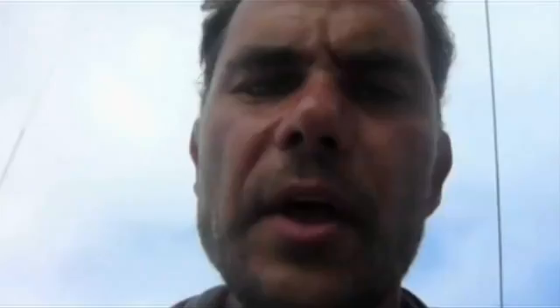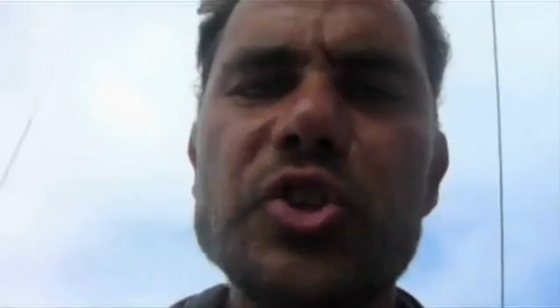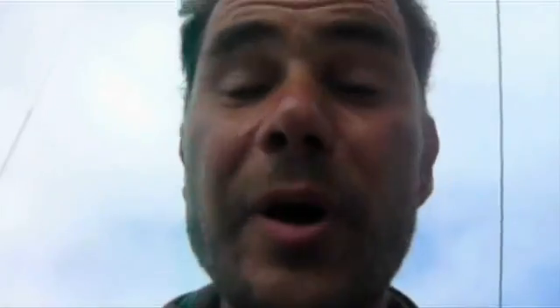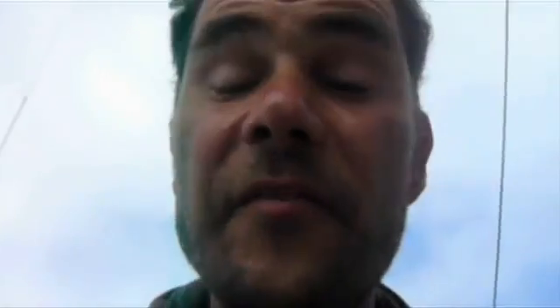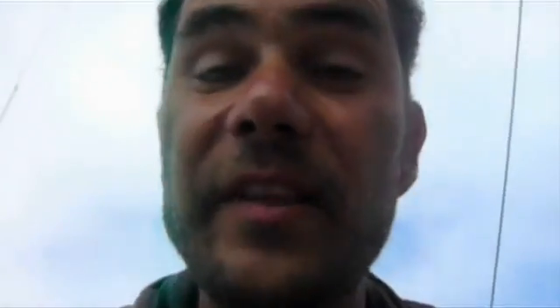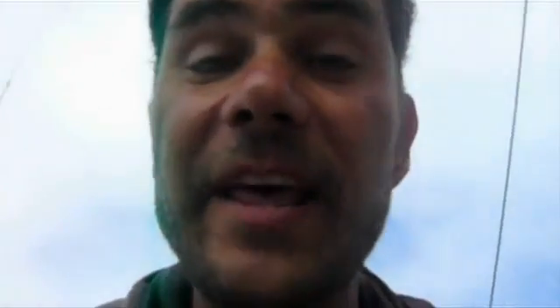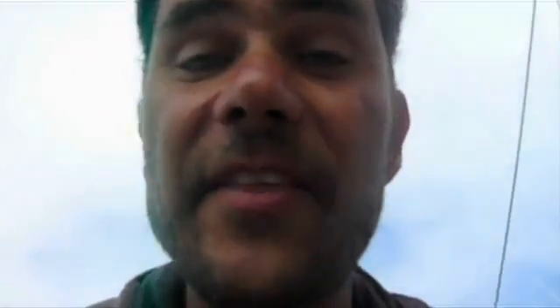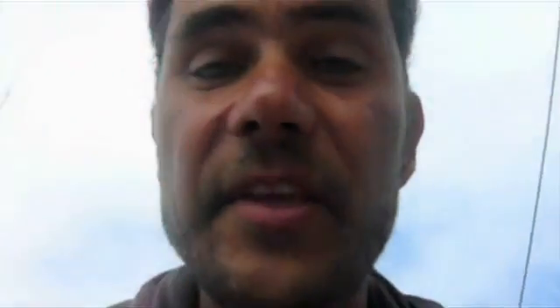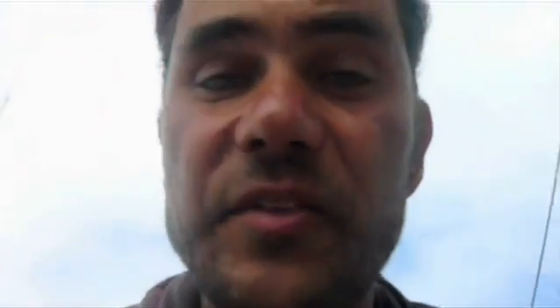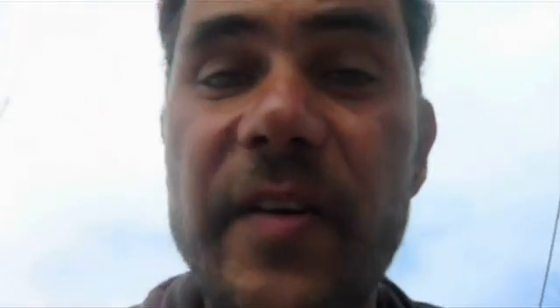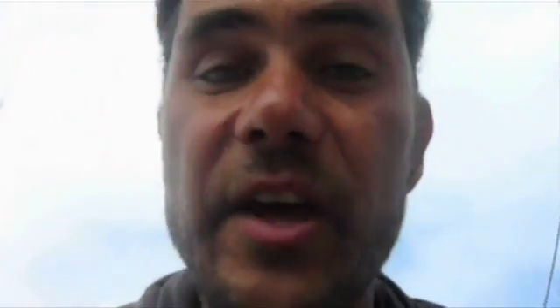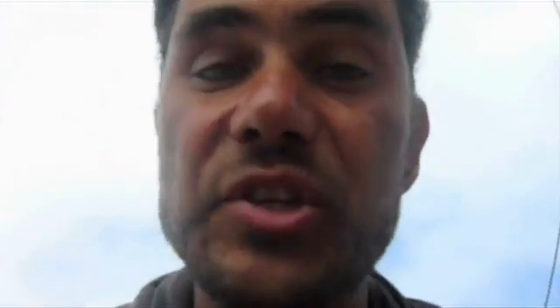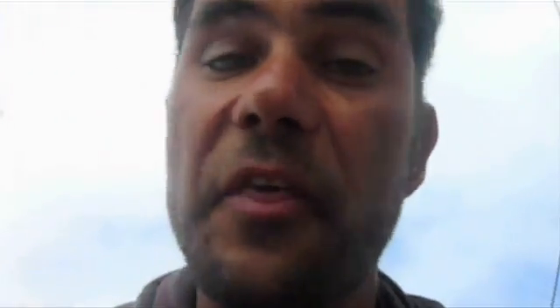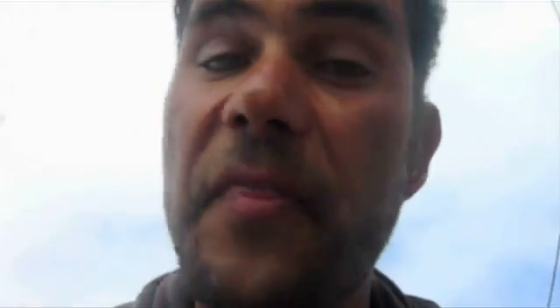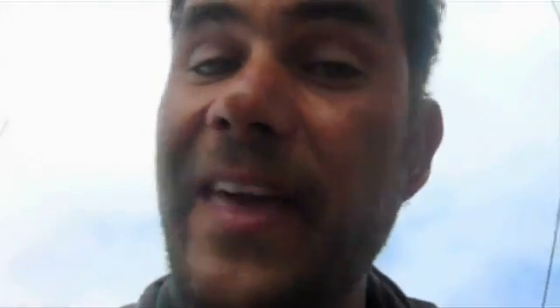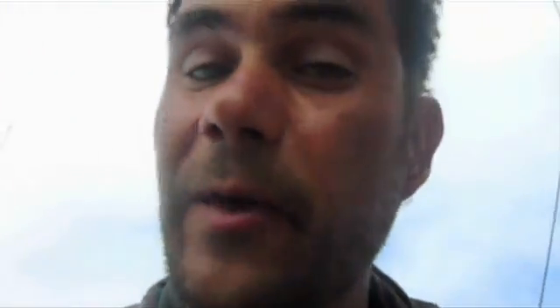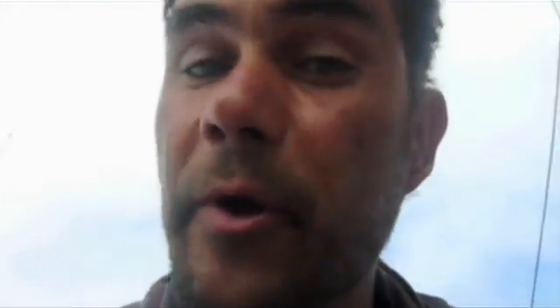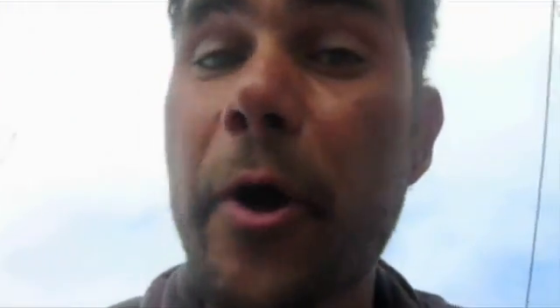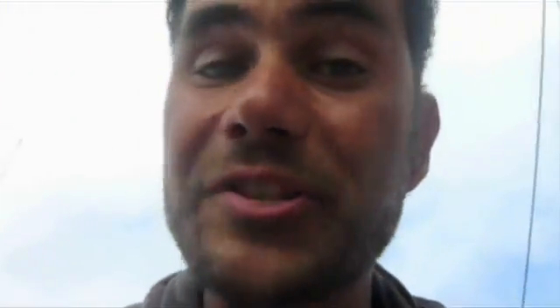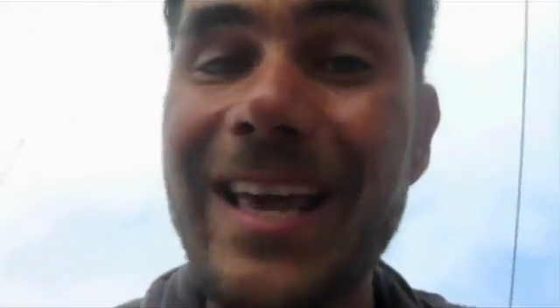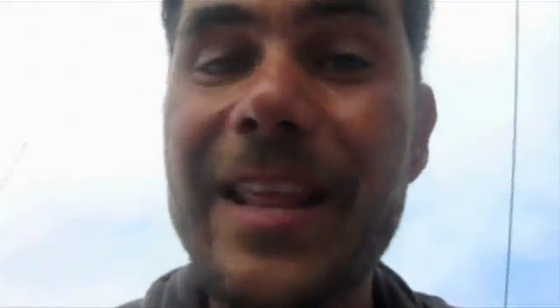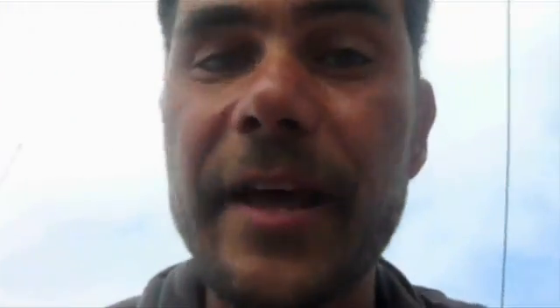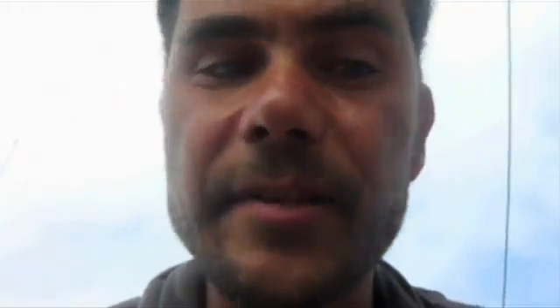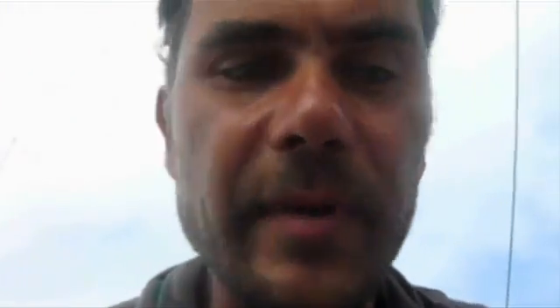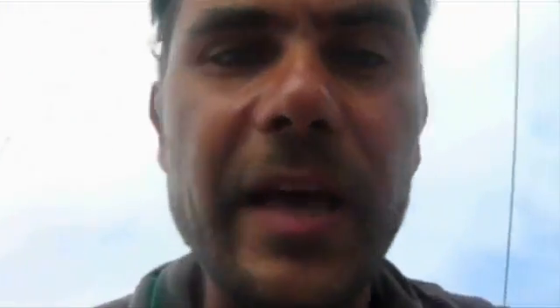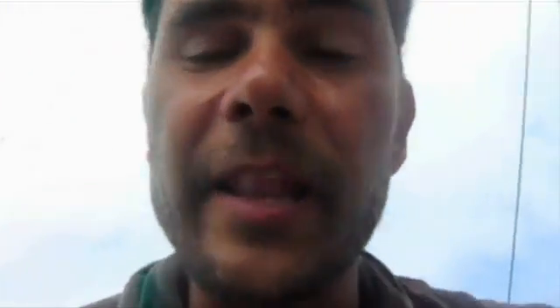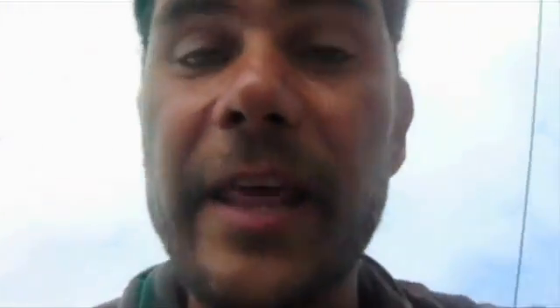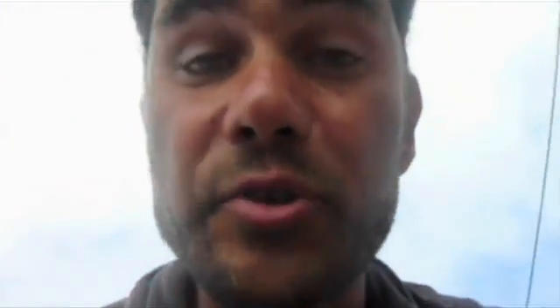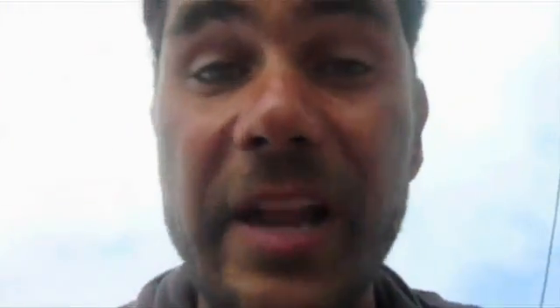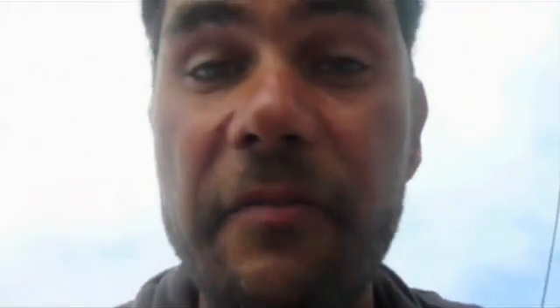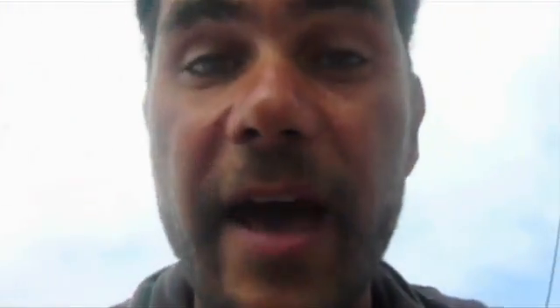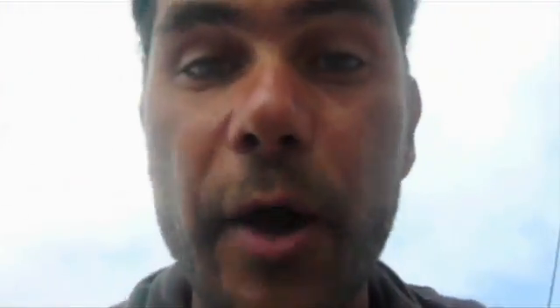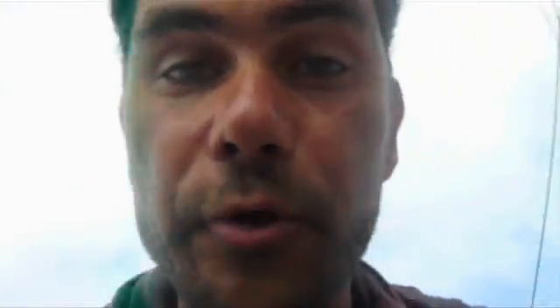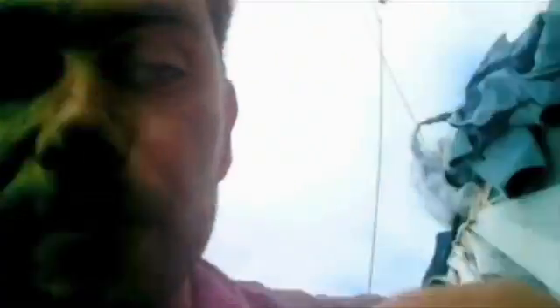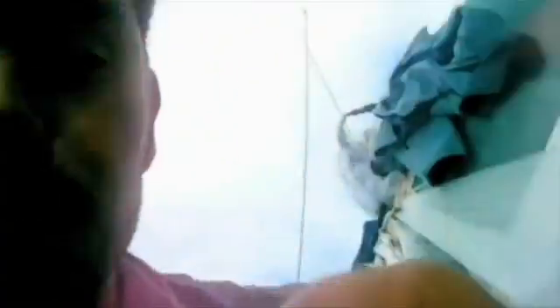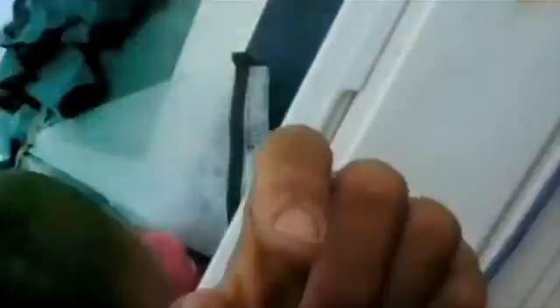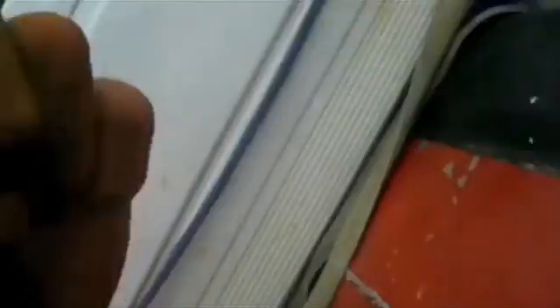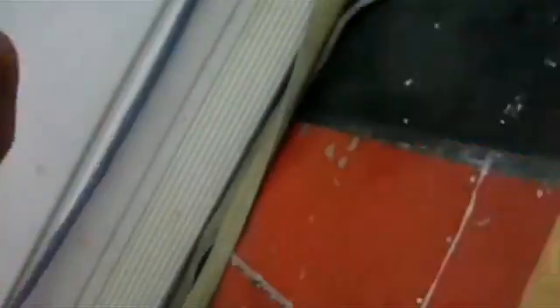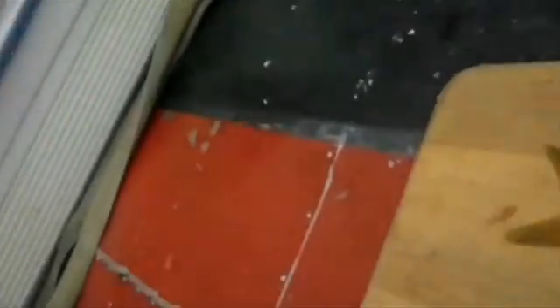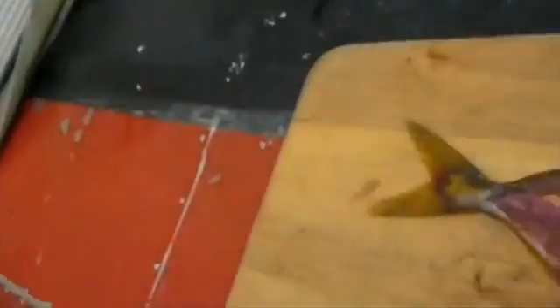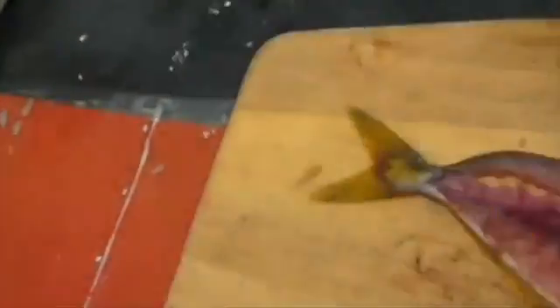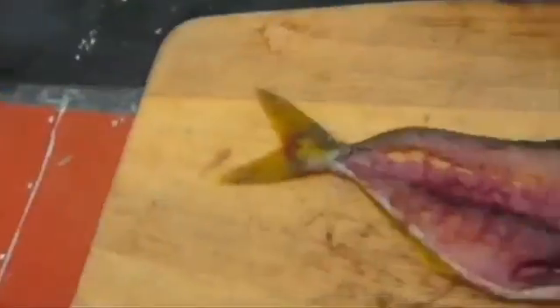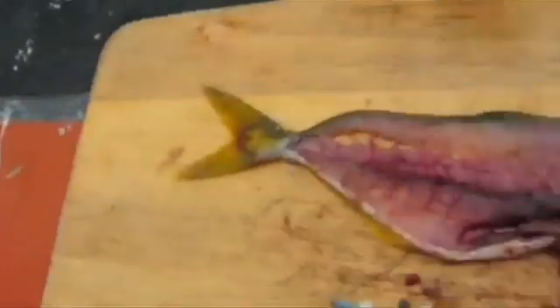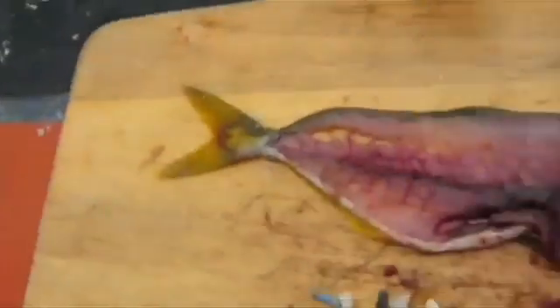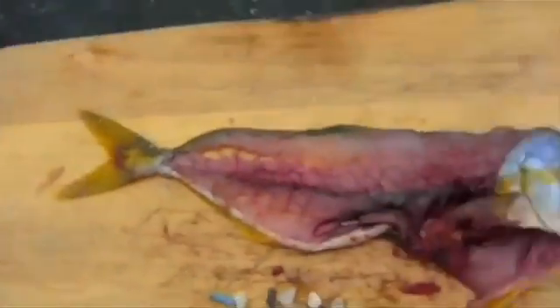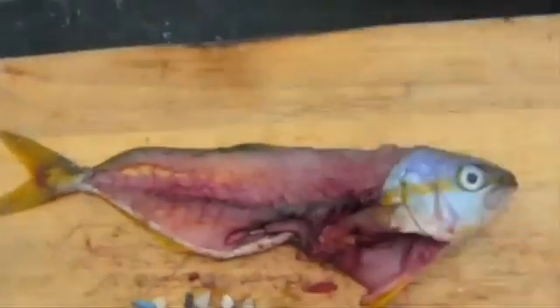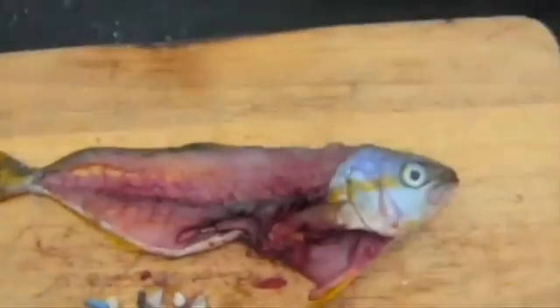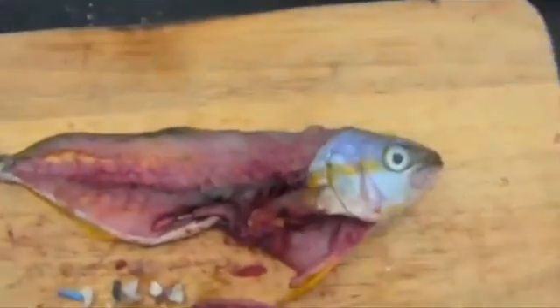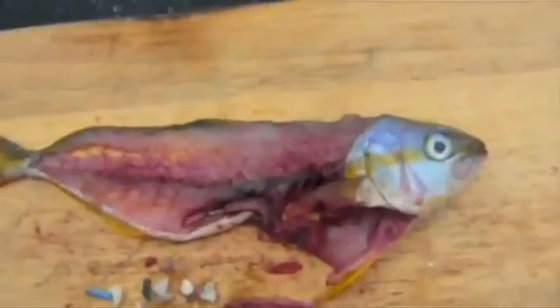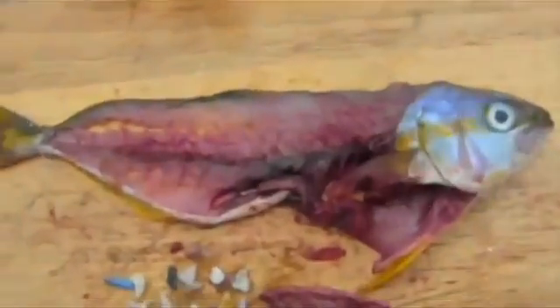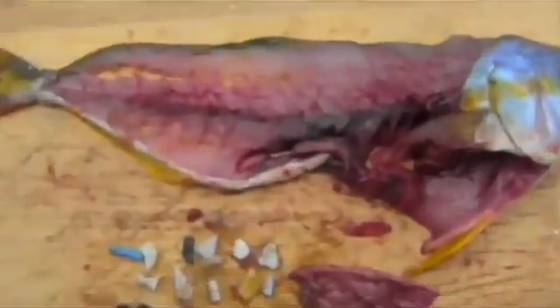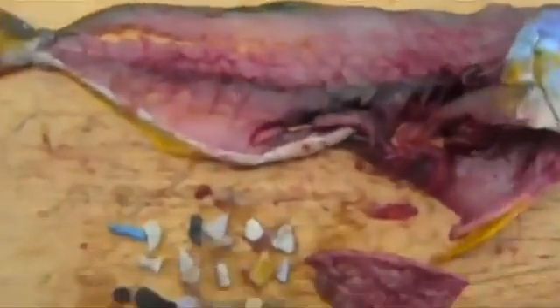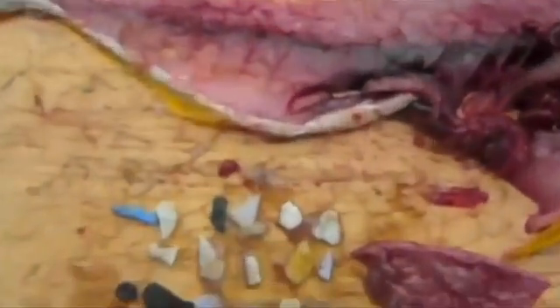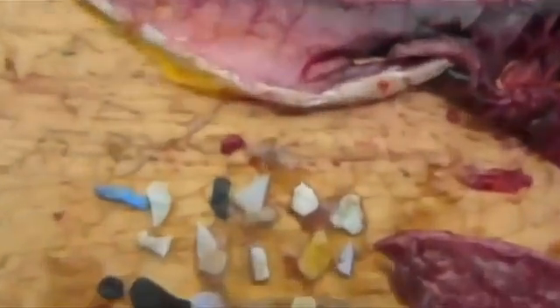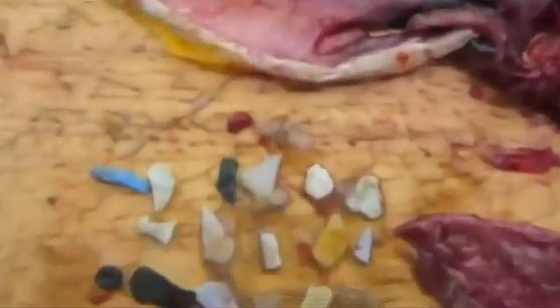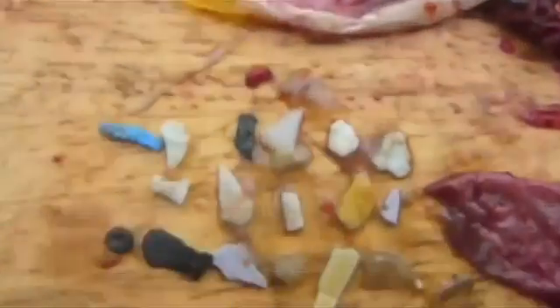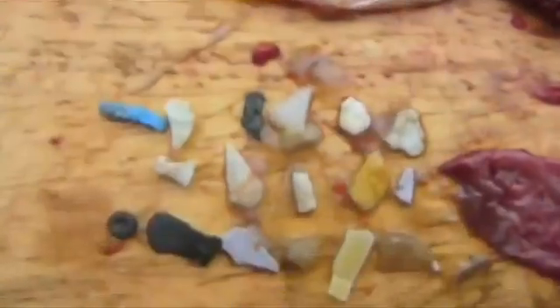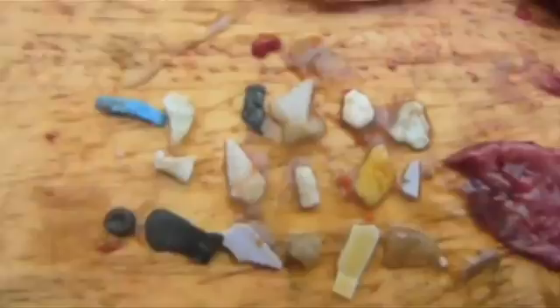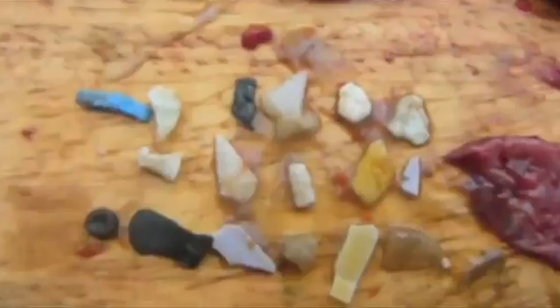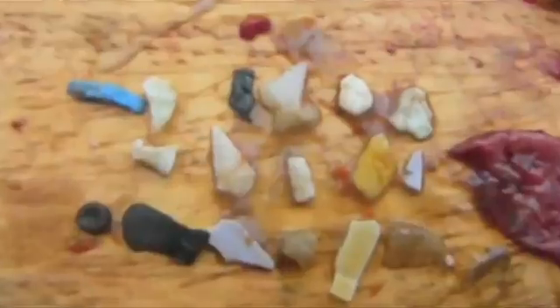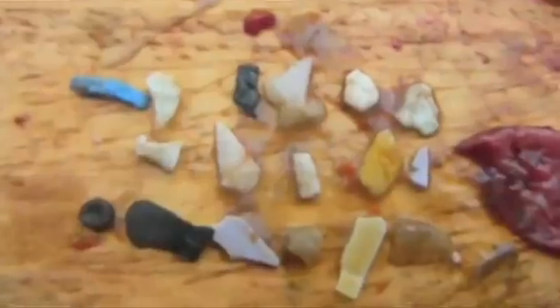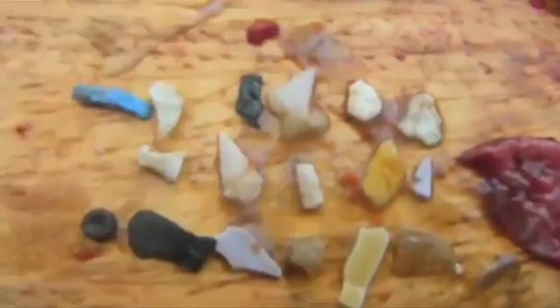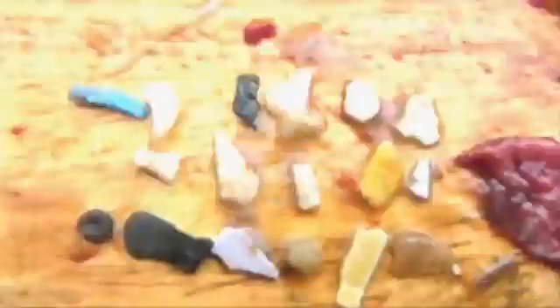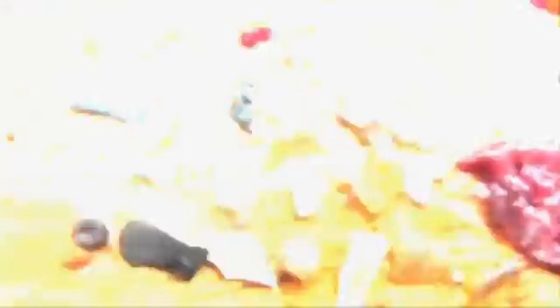So I filleted this fish, thinking we're going to eat it, and here's what I found. It's full of plastic.